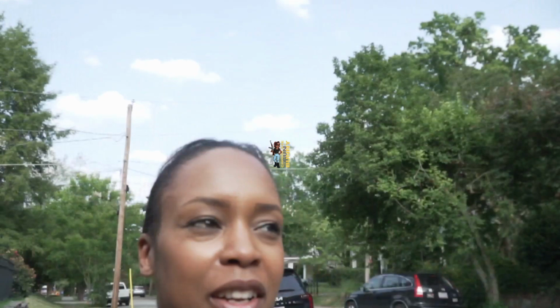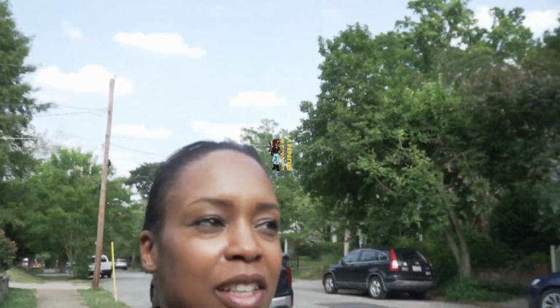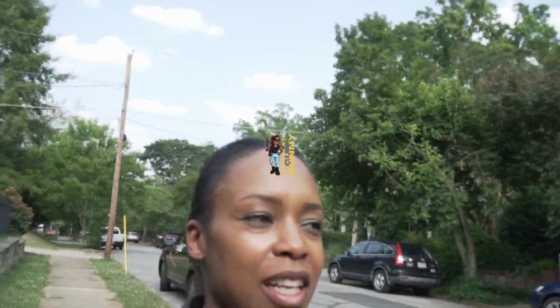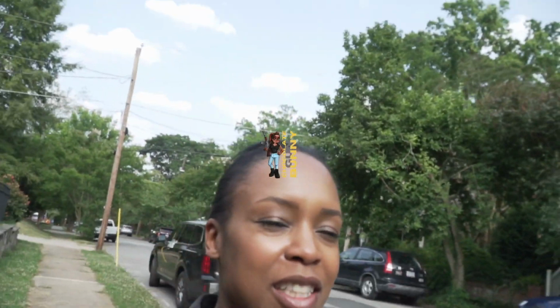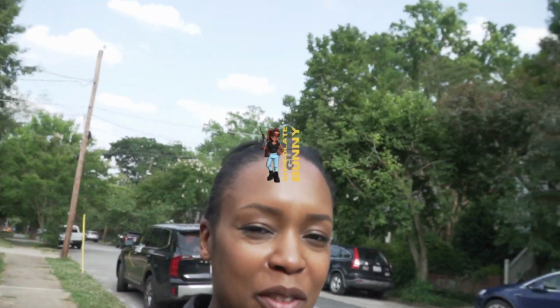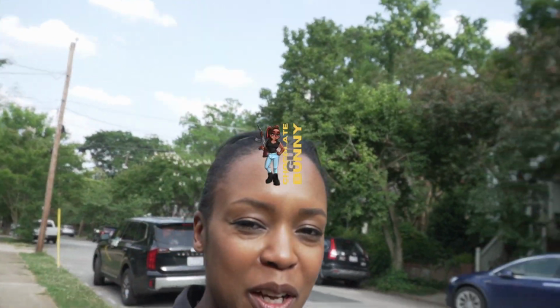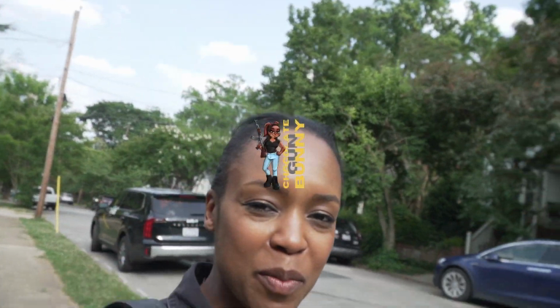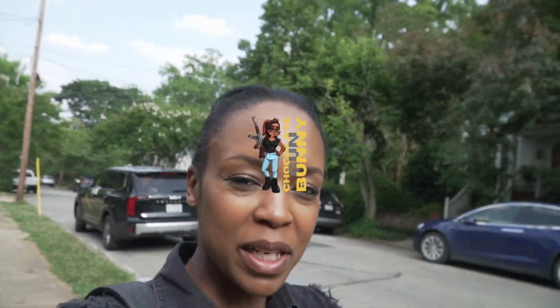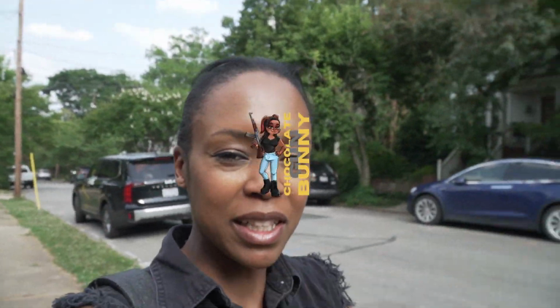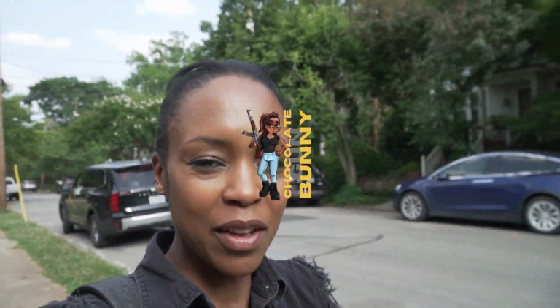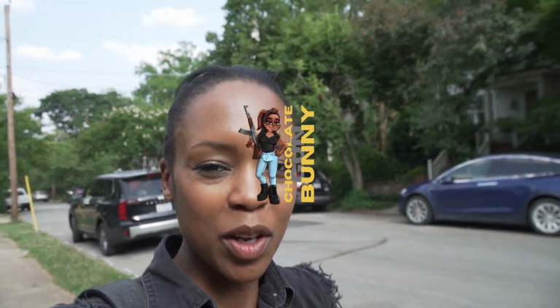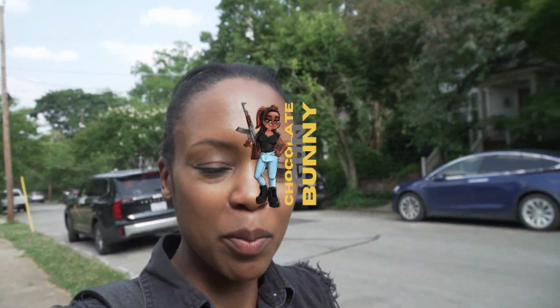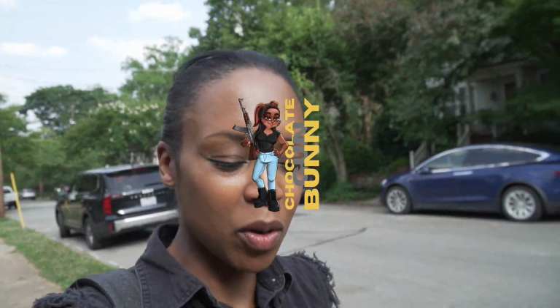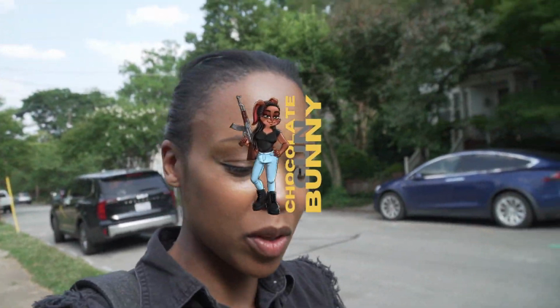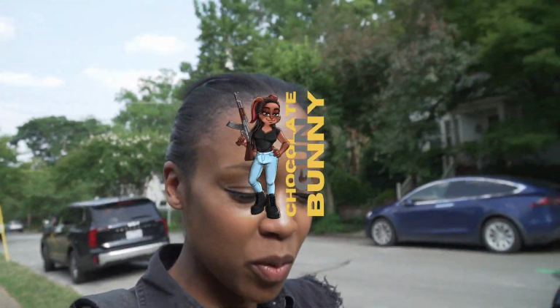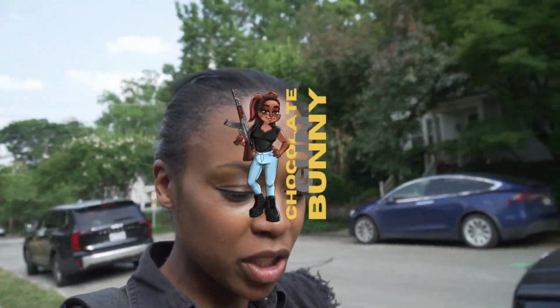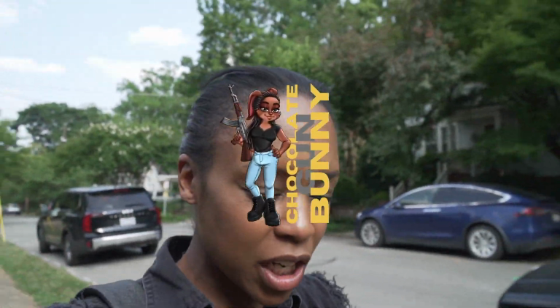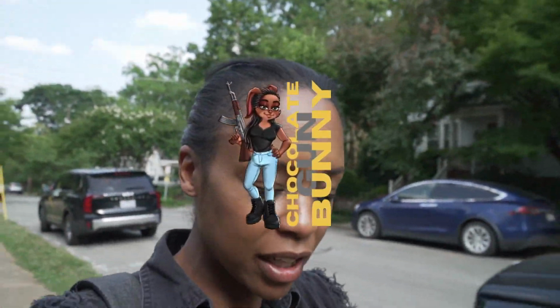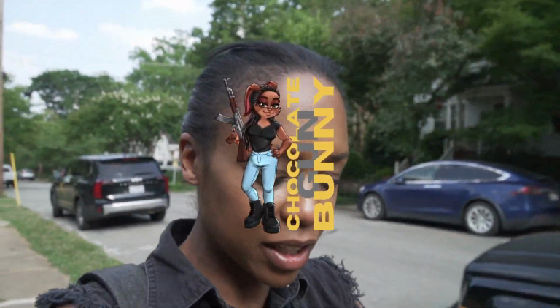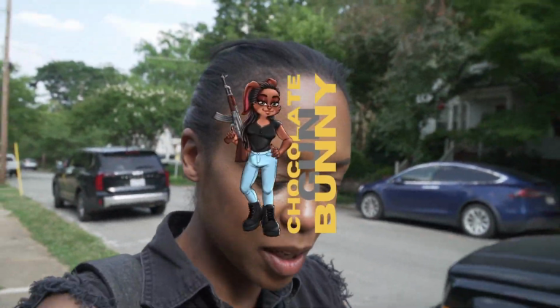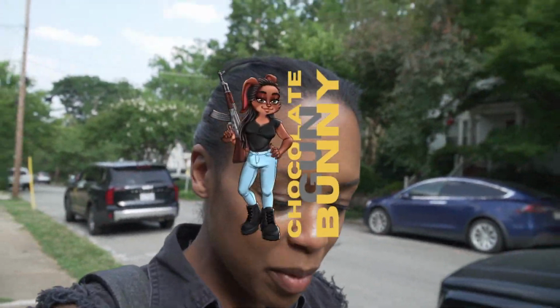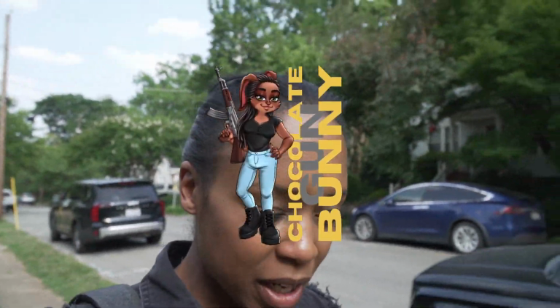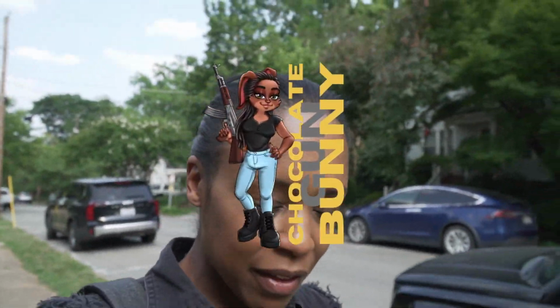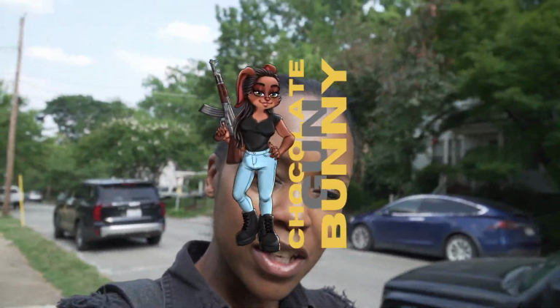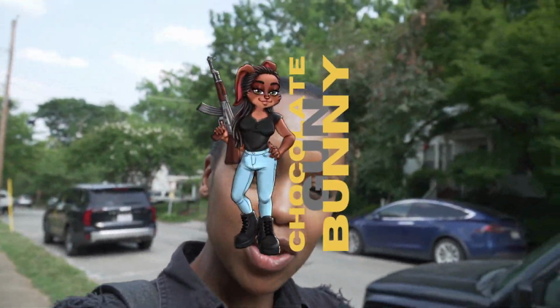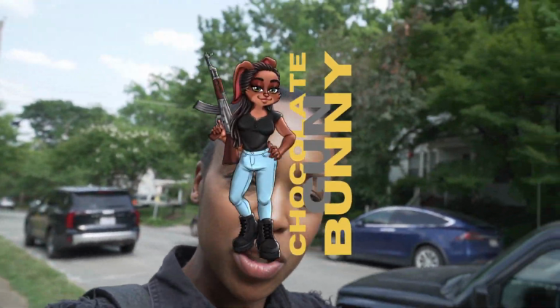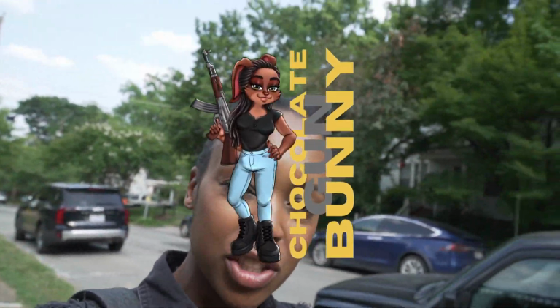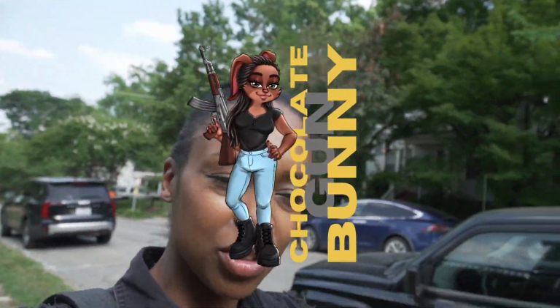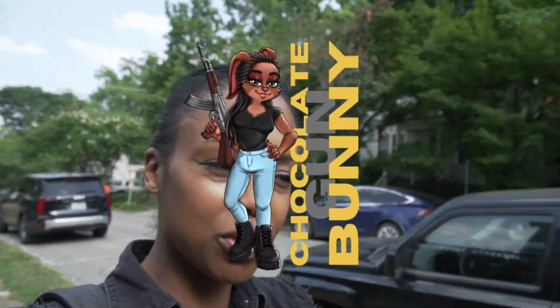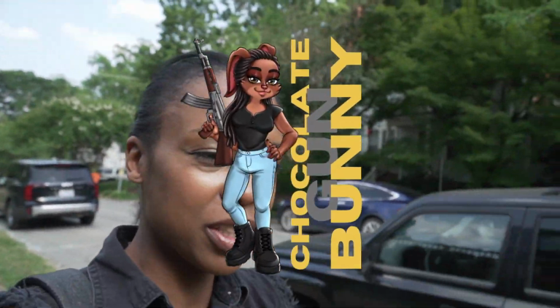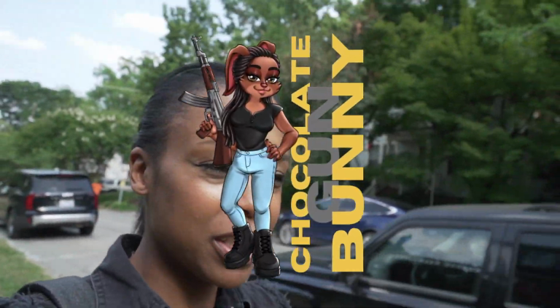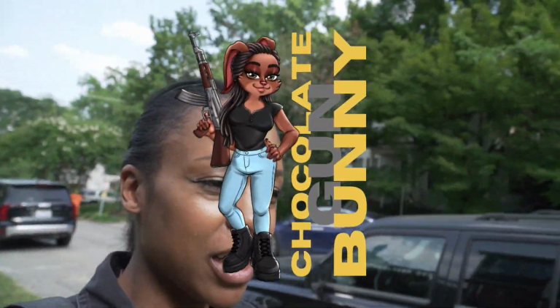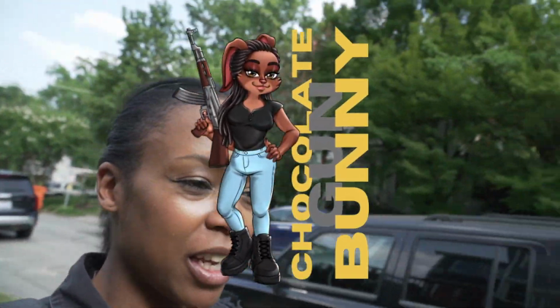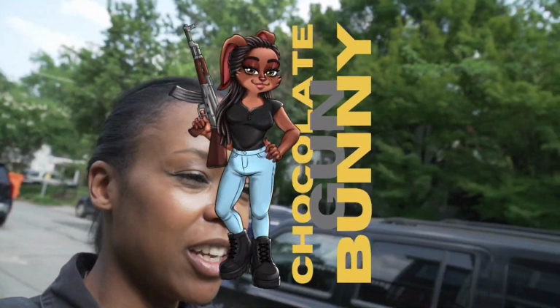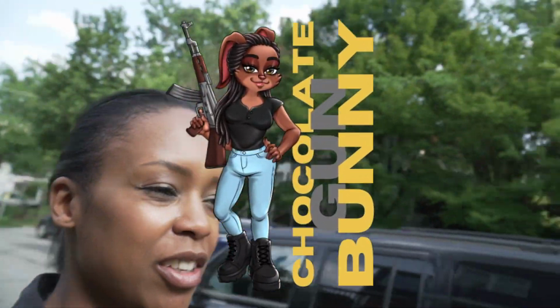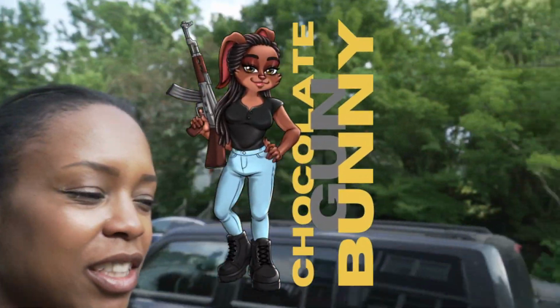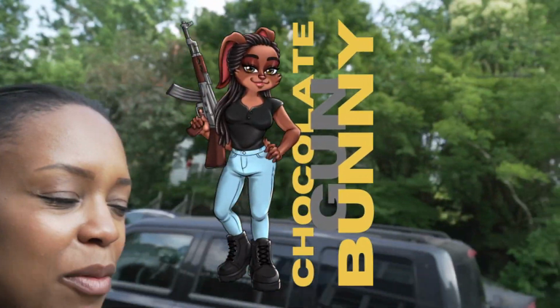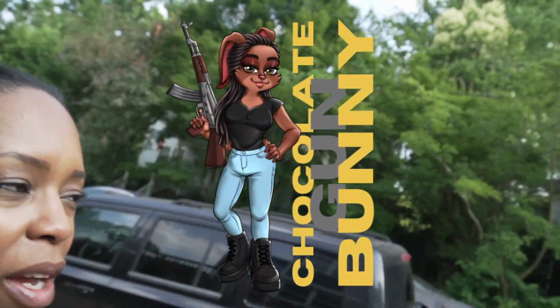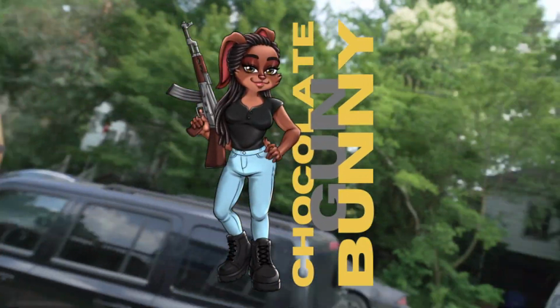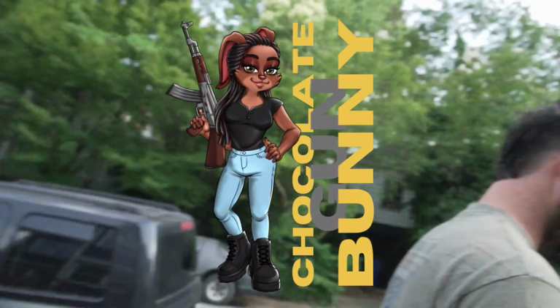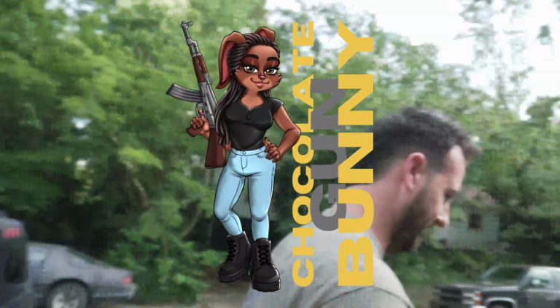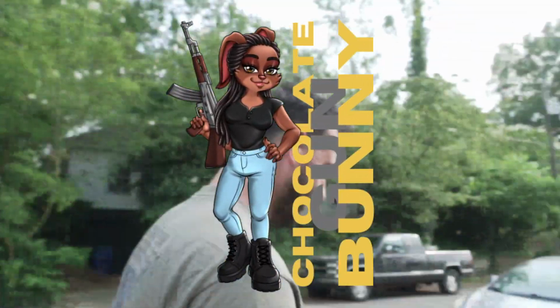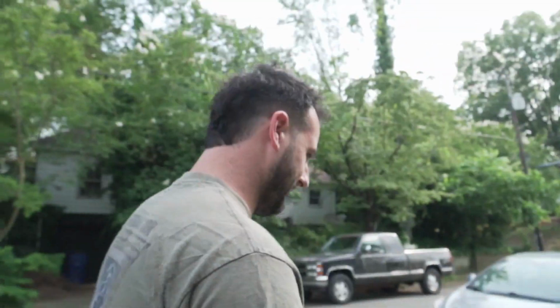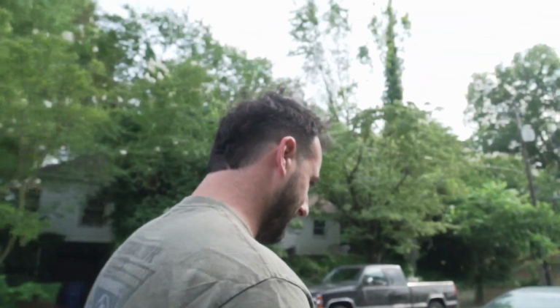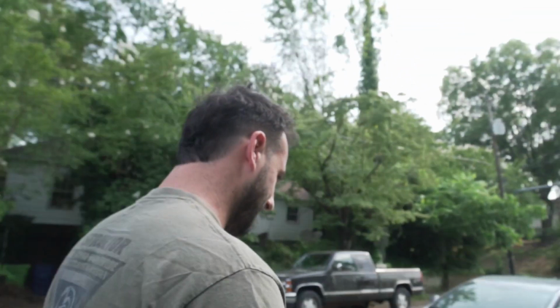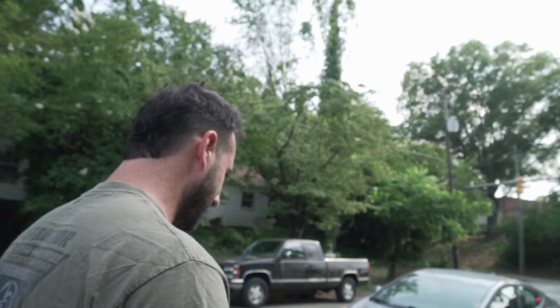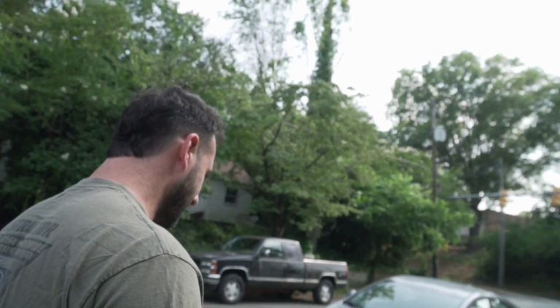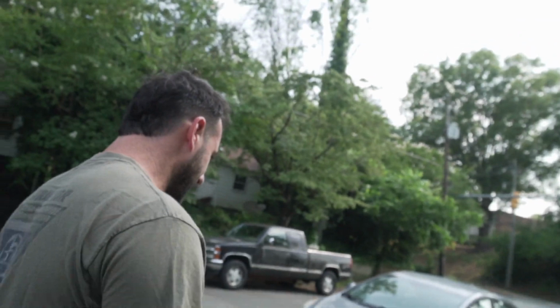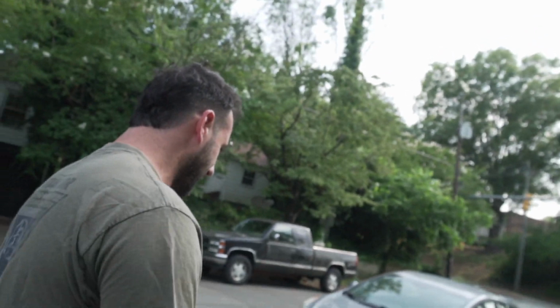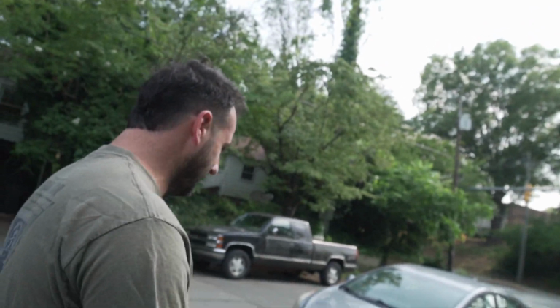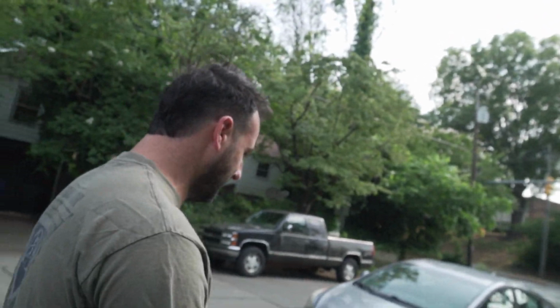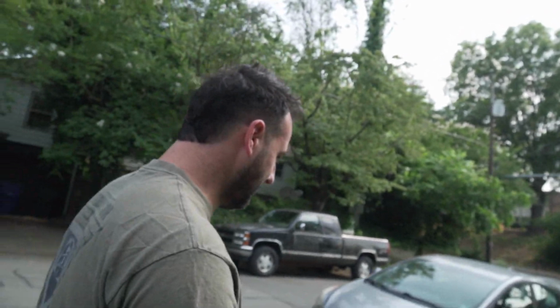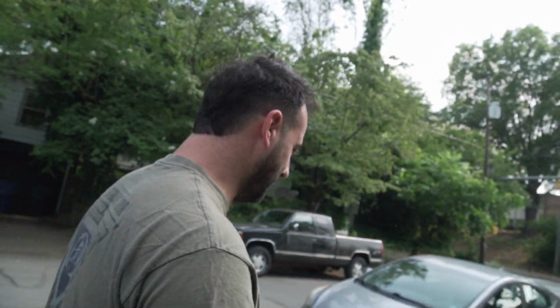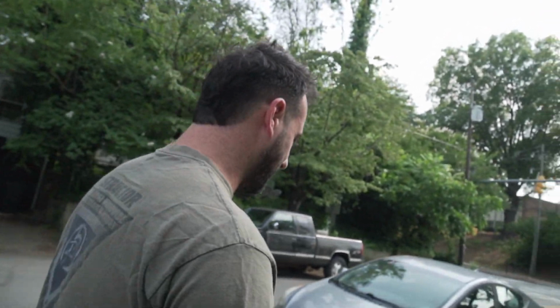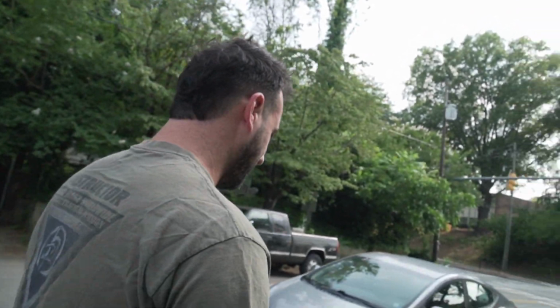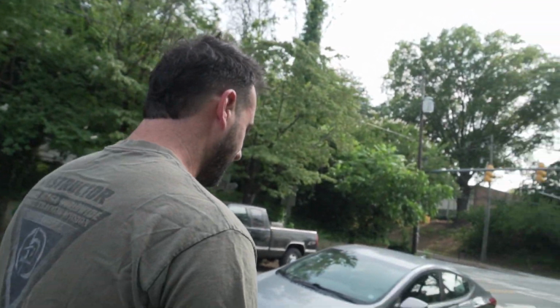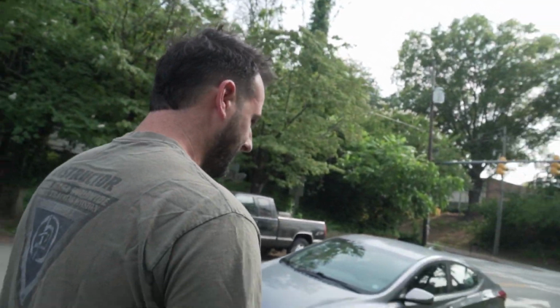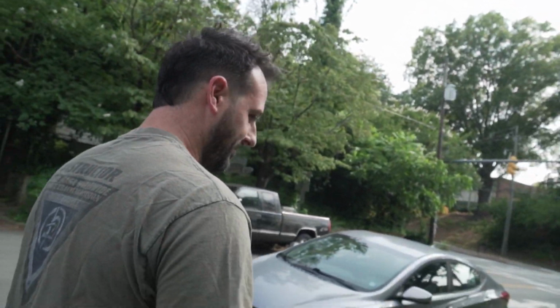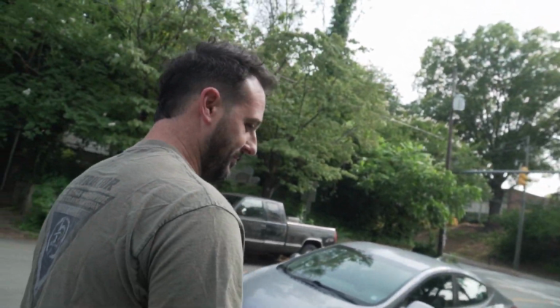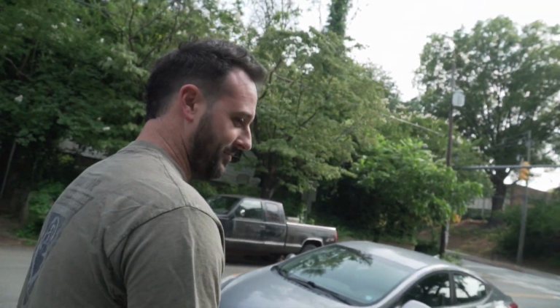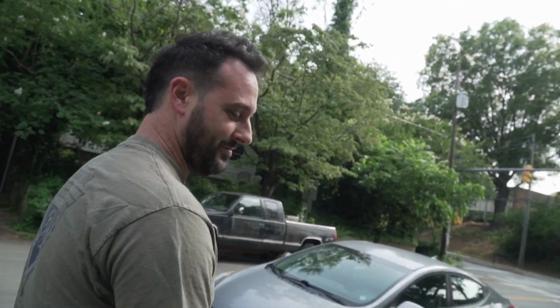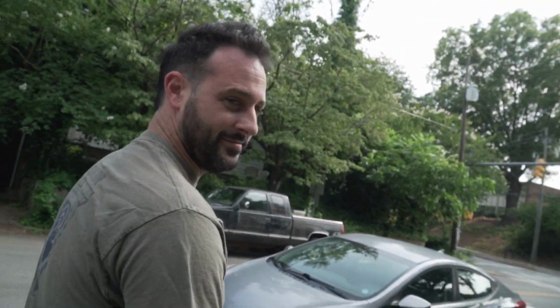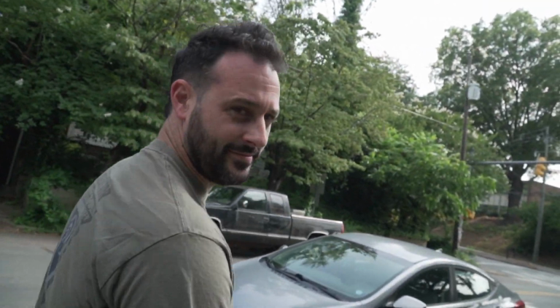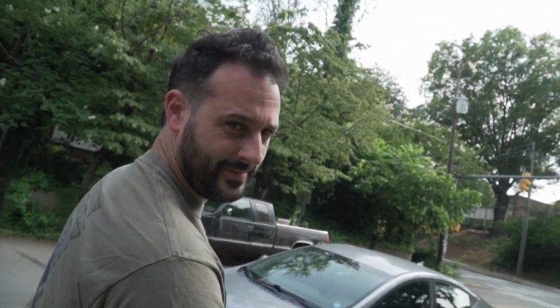There's lots of gun bunnies out there, but only one chocolate gun bunny, and that's yours truly, Zynga Harris. I'm out here with husband Scott Harris. Say hello, Scotty.